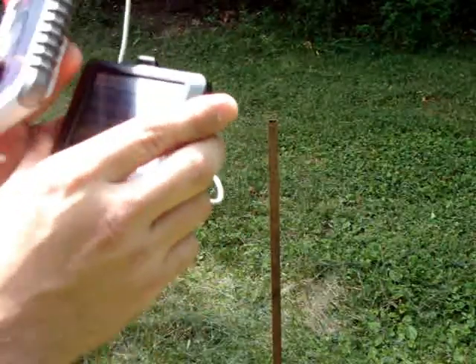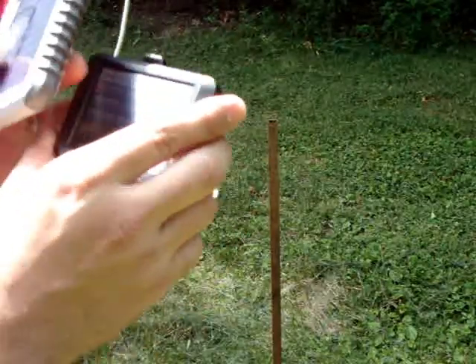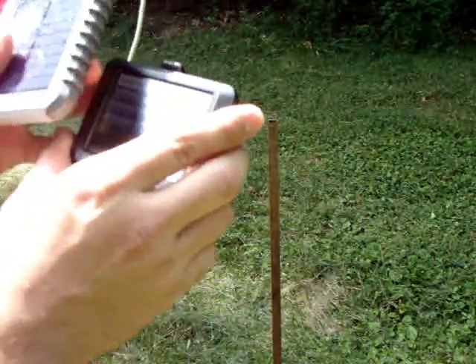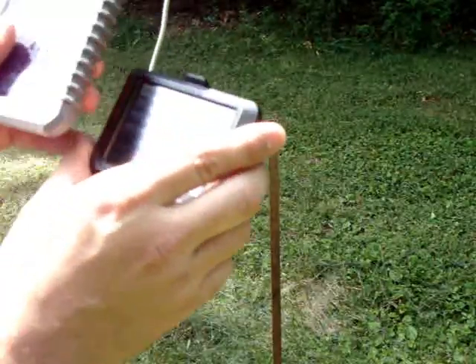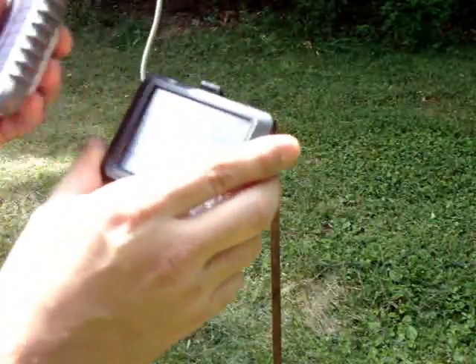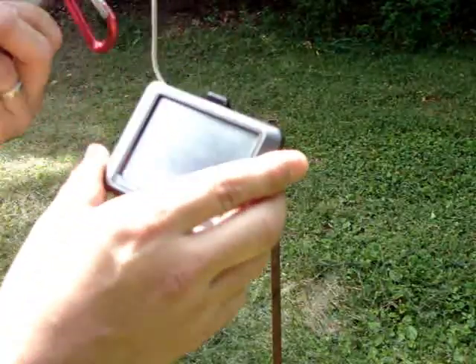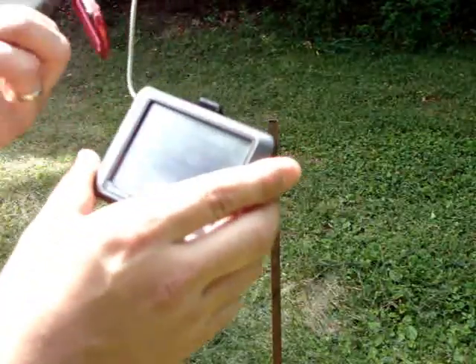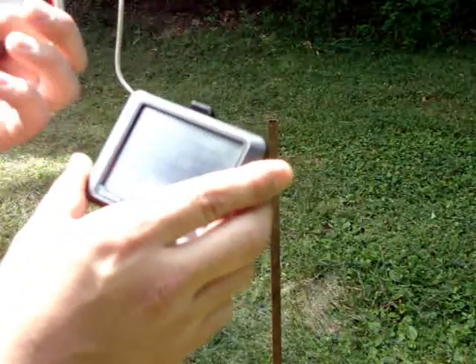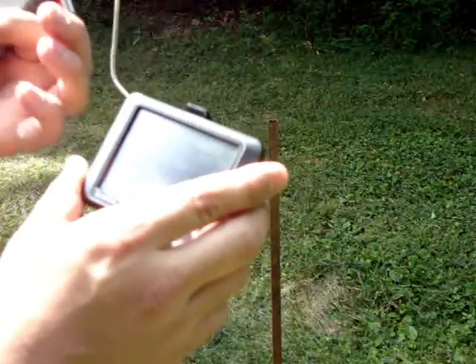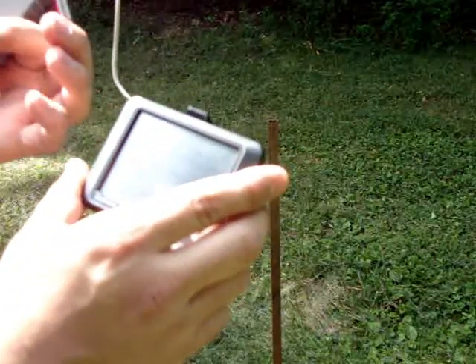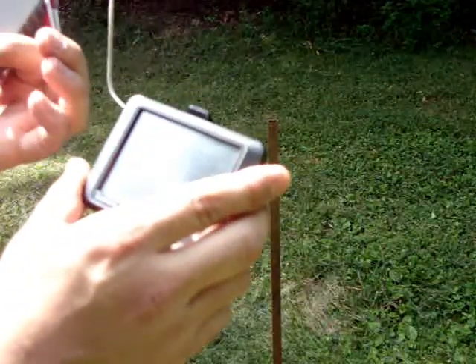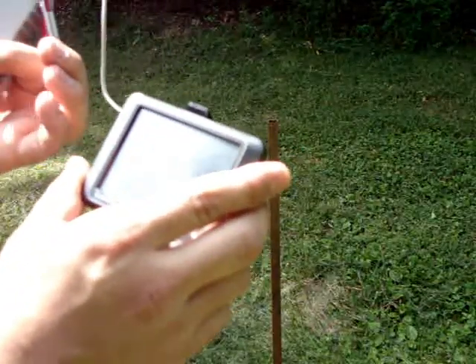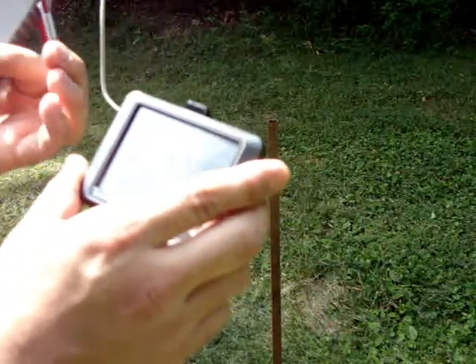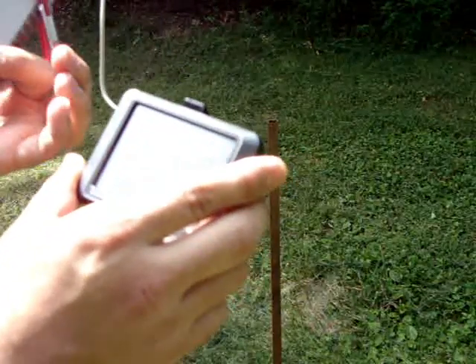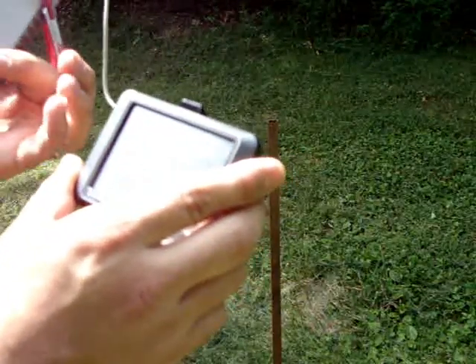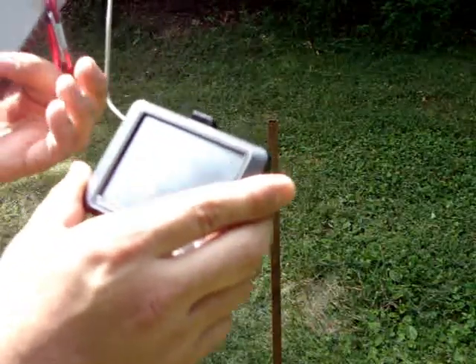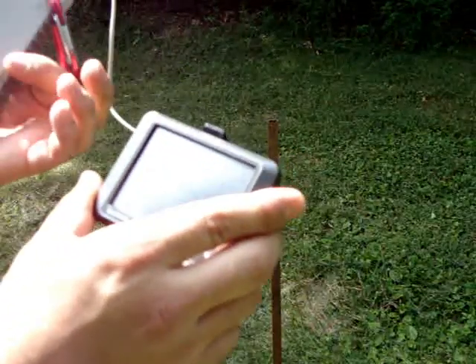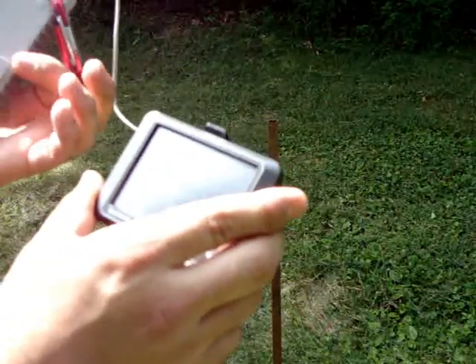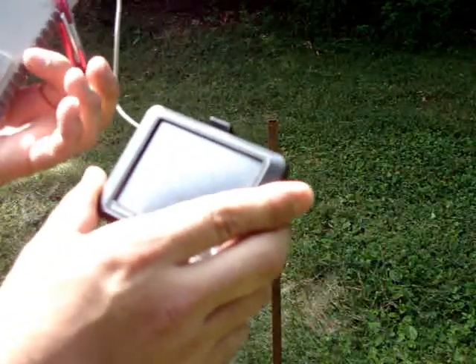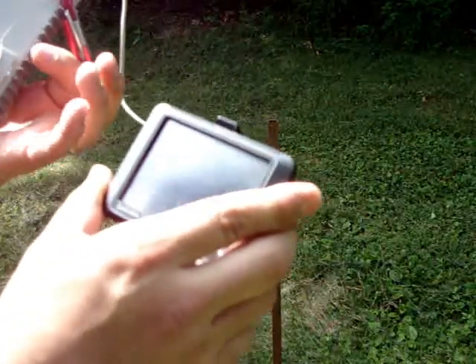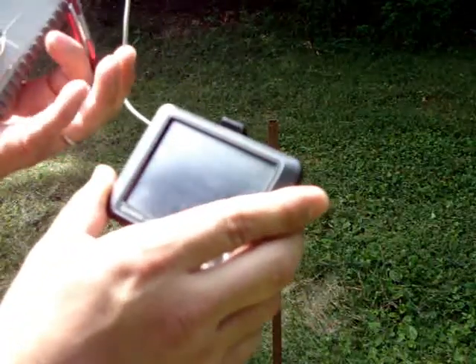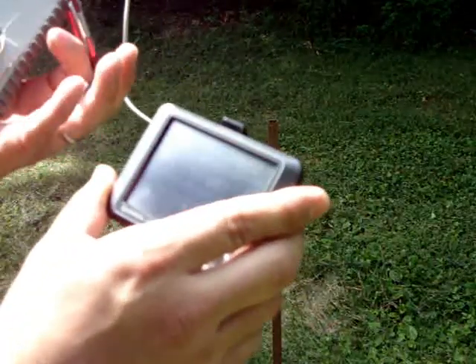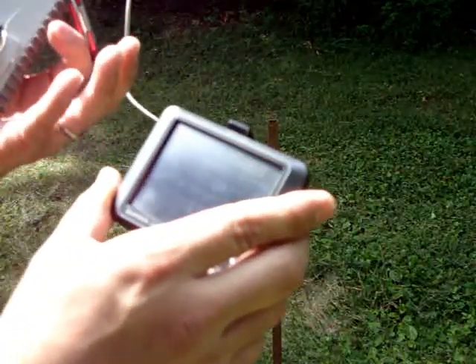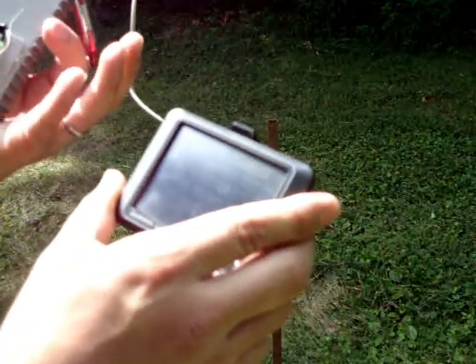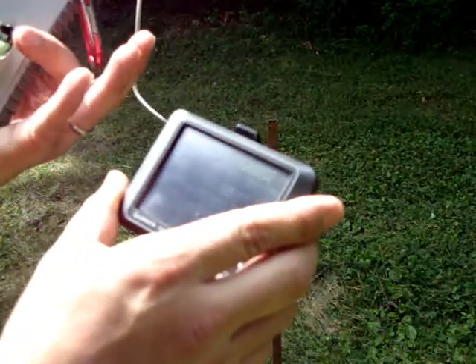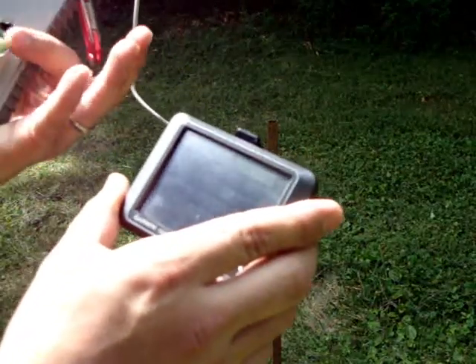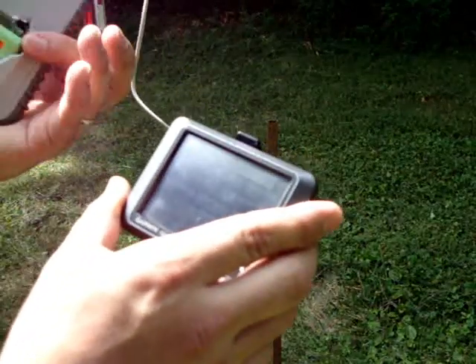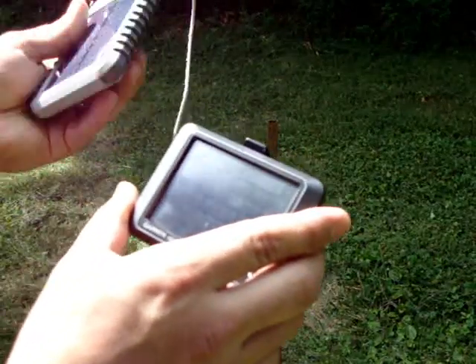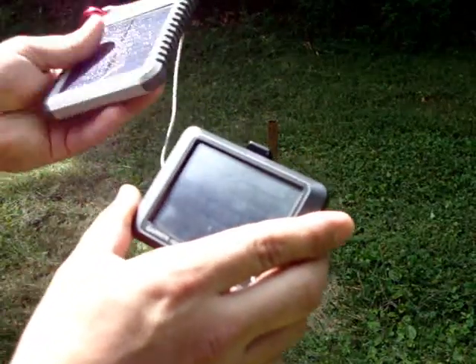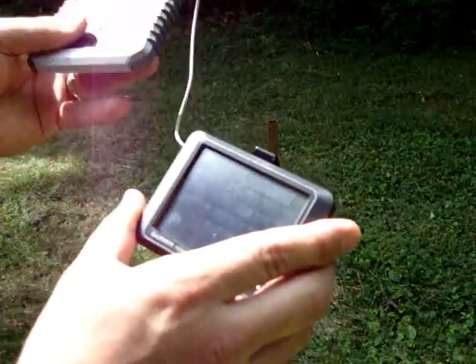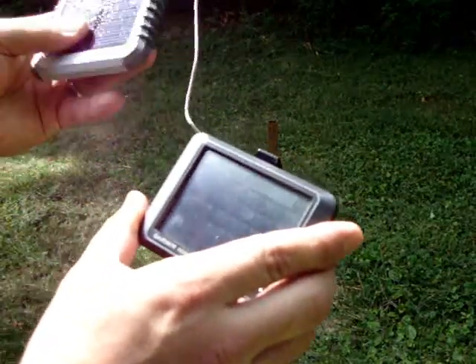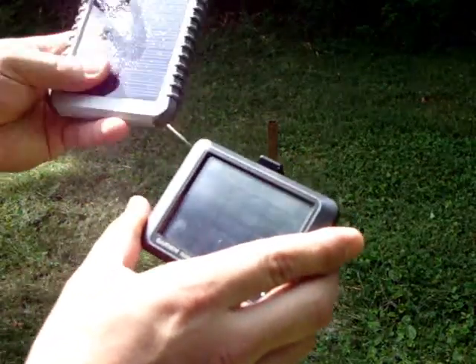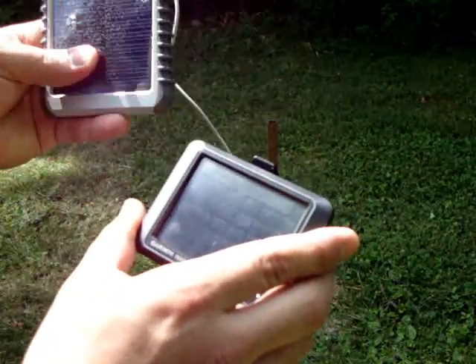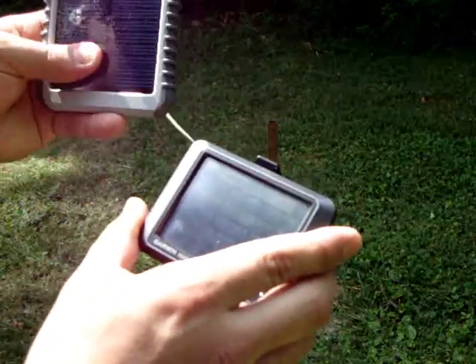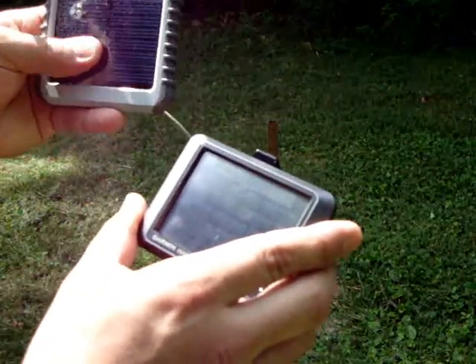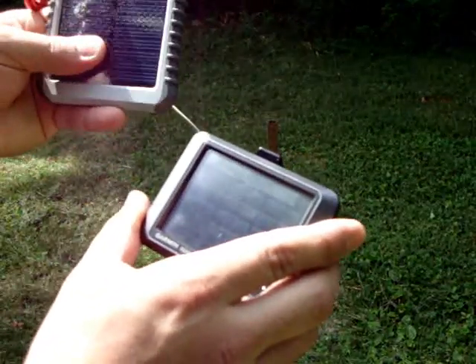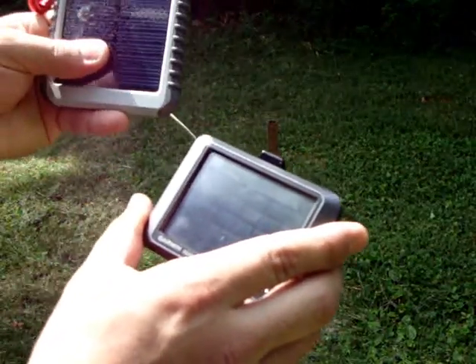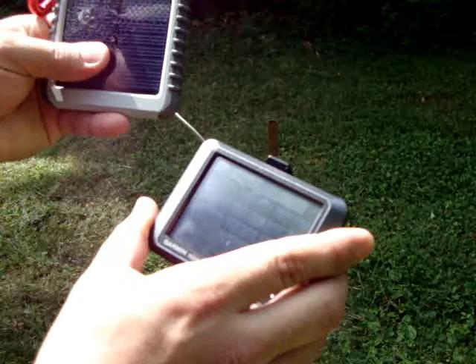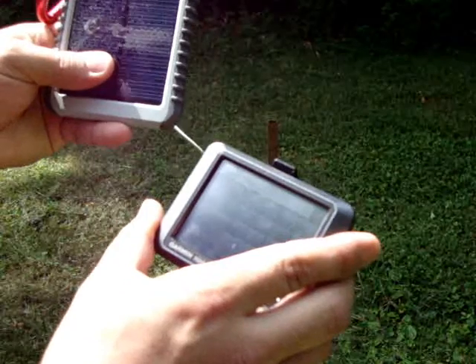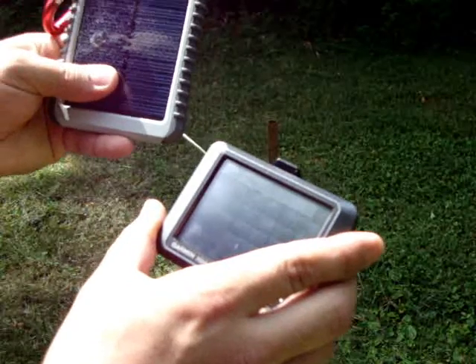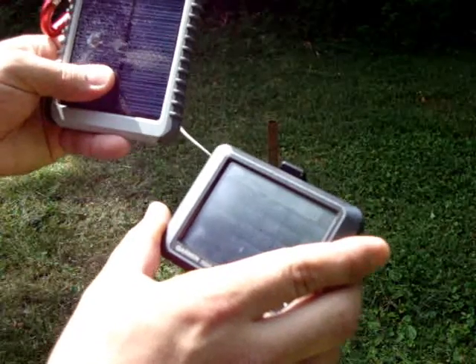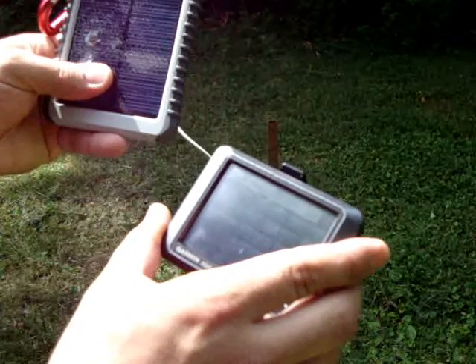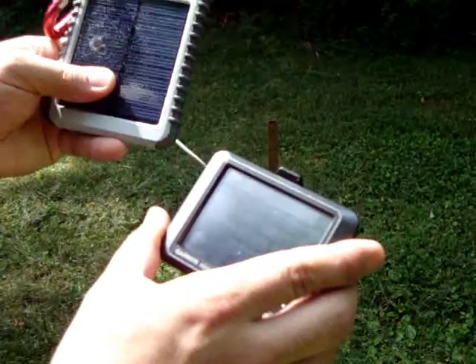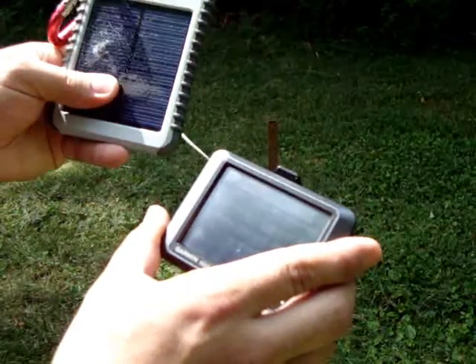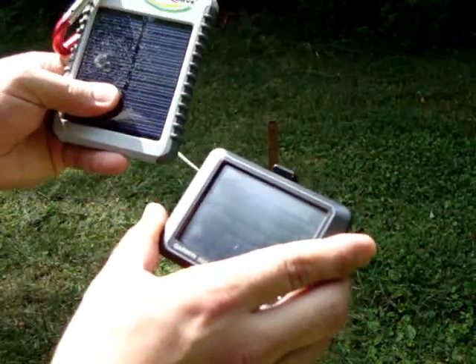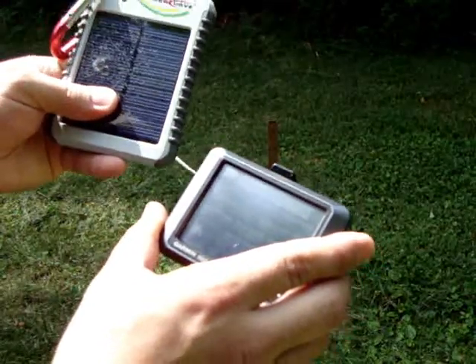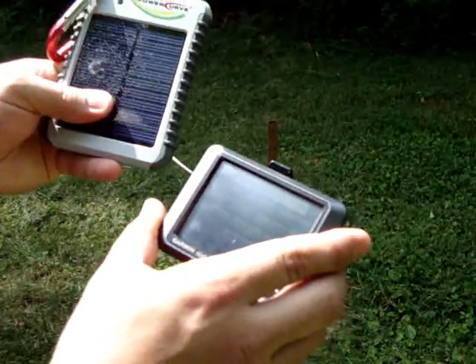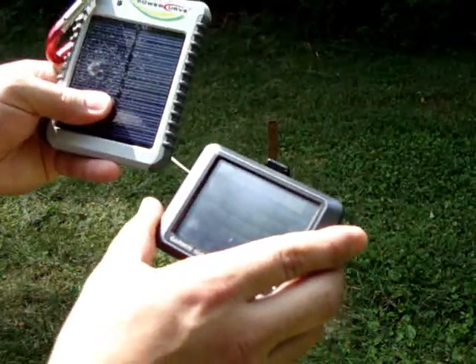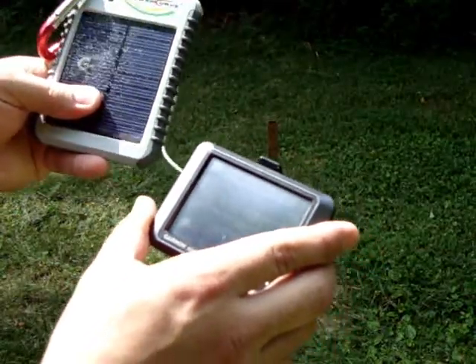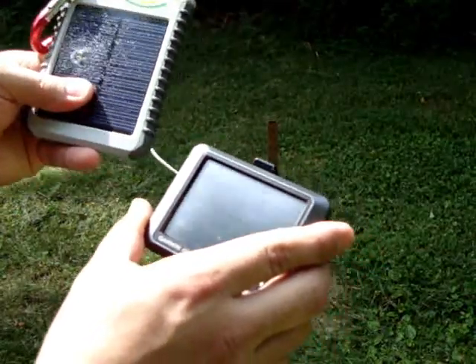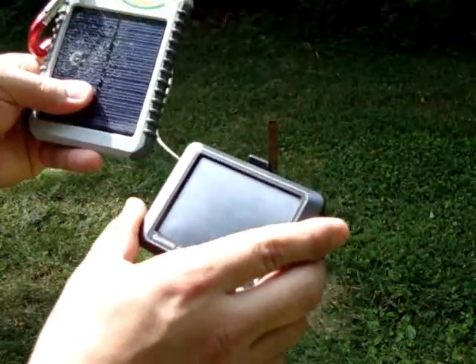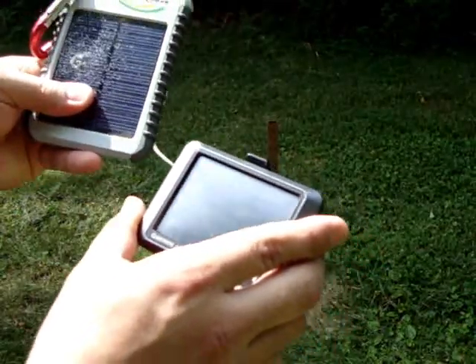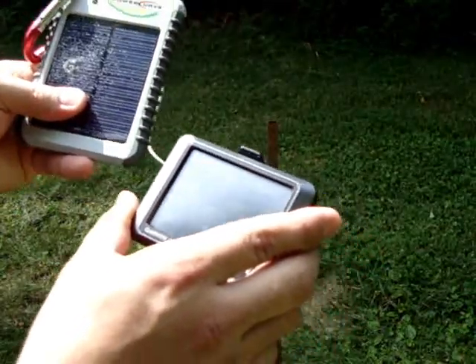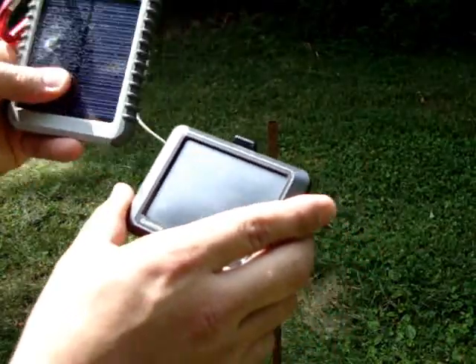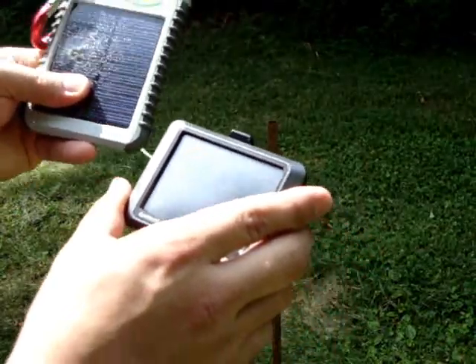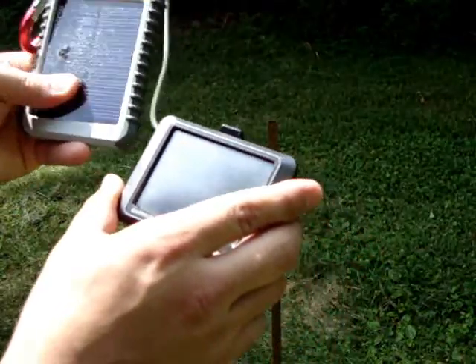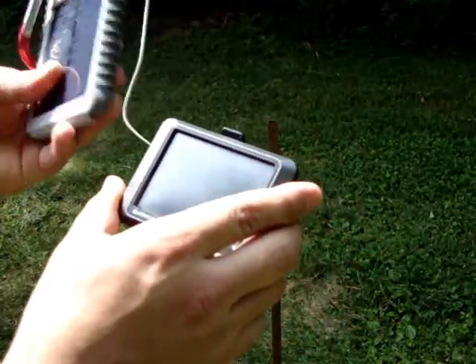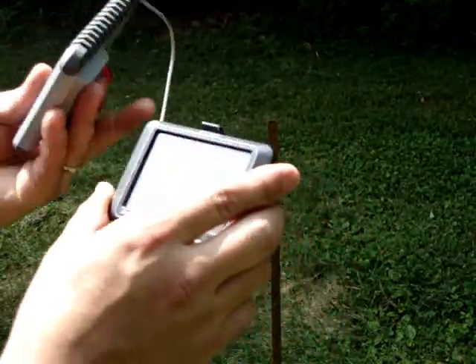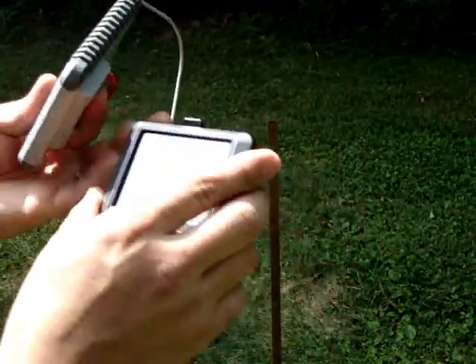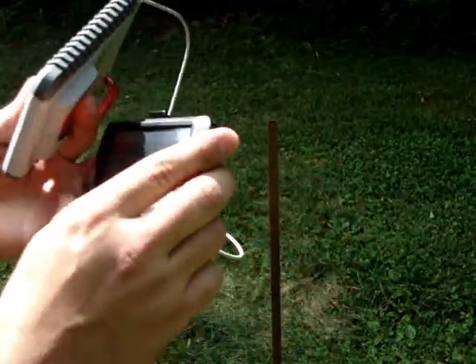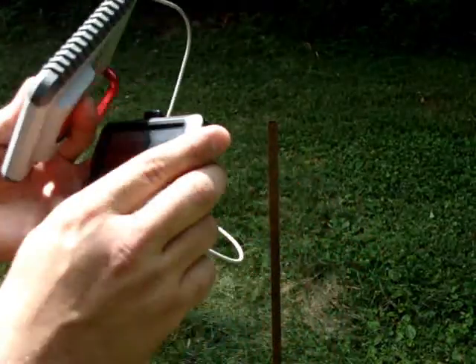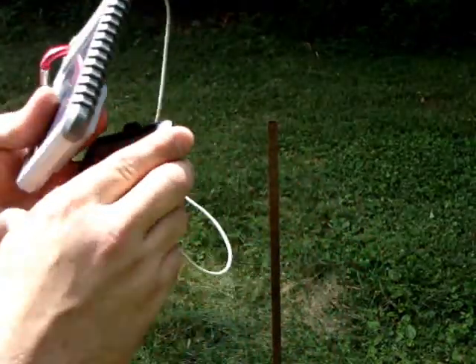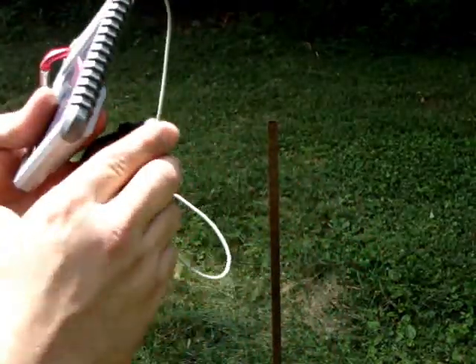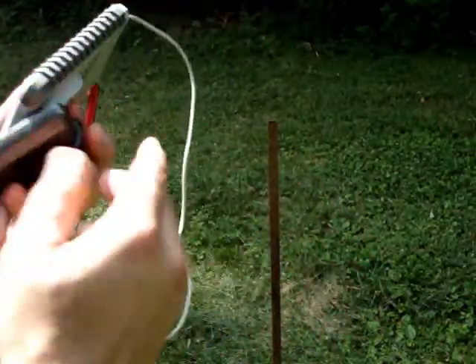Now it's obviously not waterproof anymore, but it just goes to show you what these units can take and still keep working.